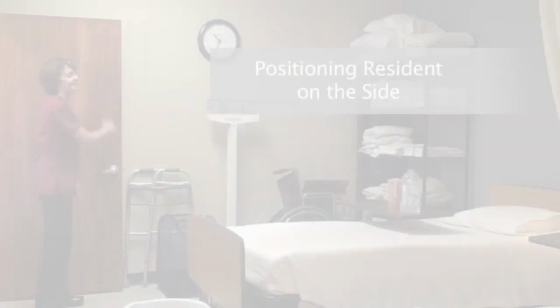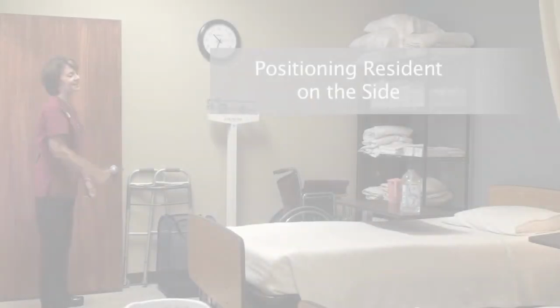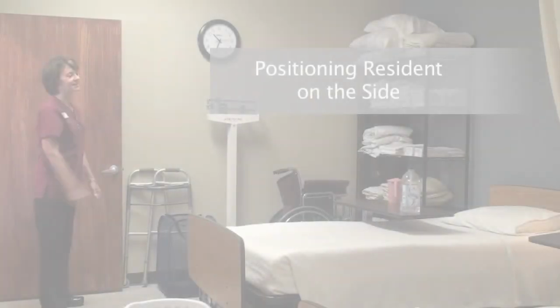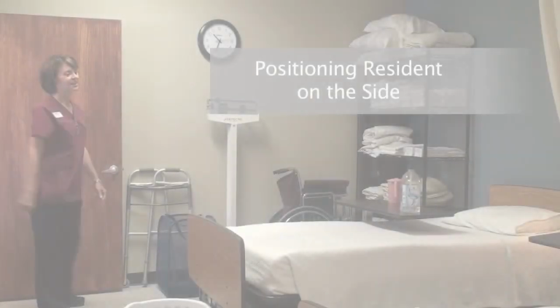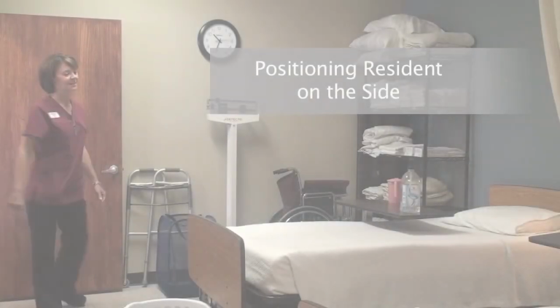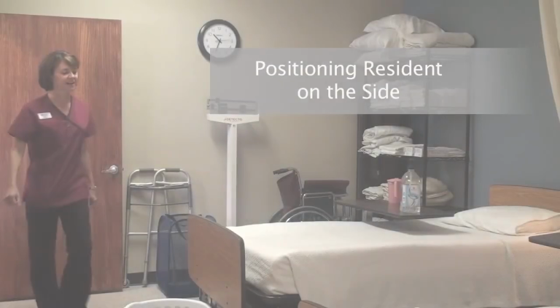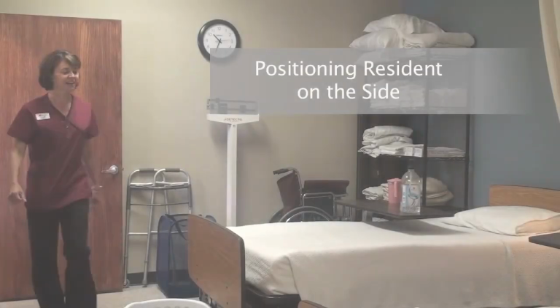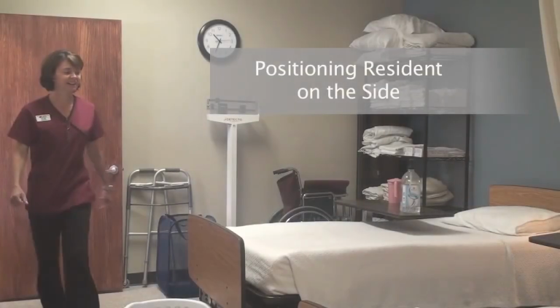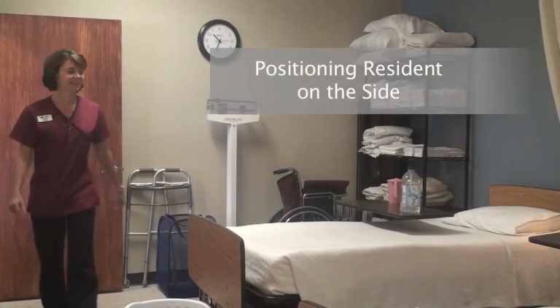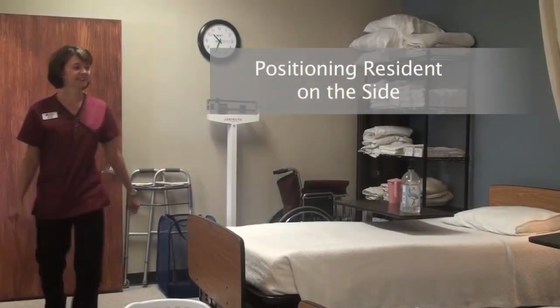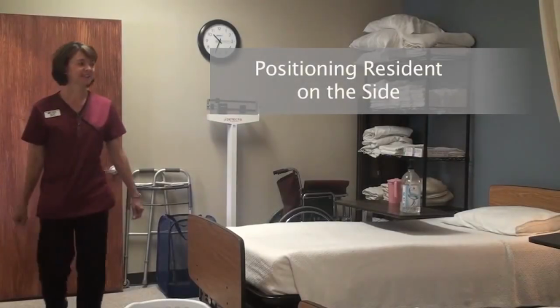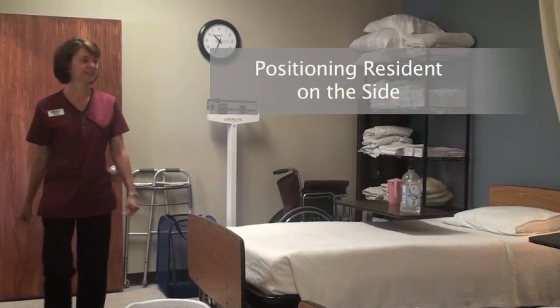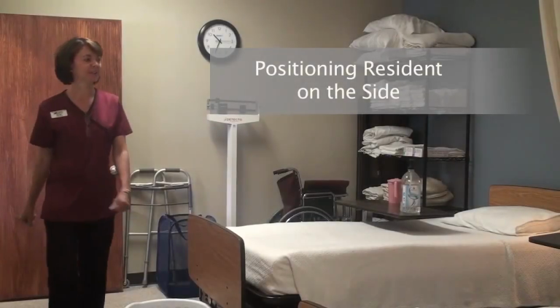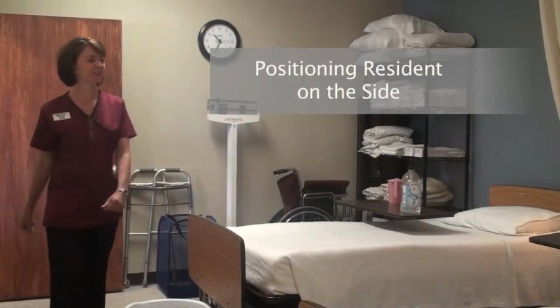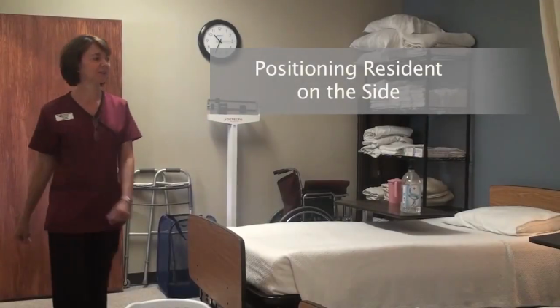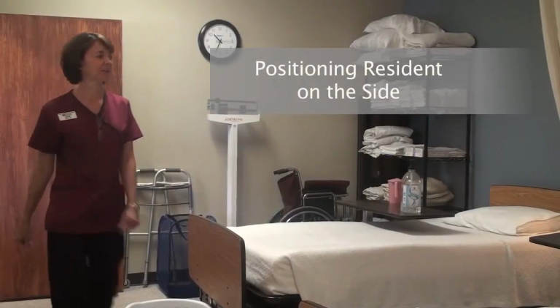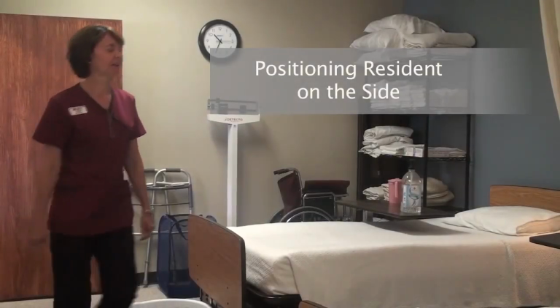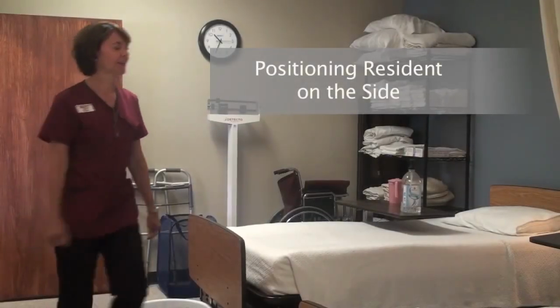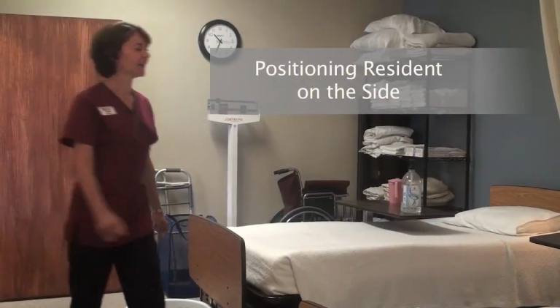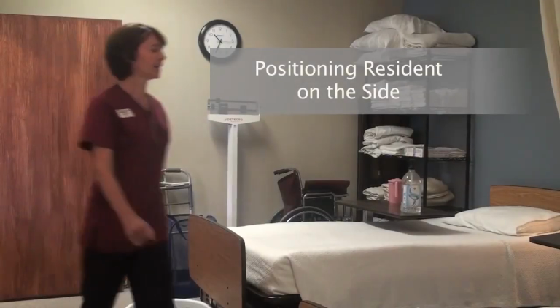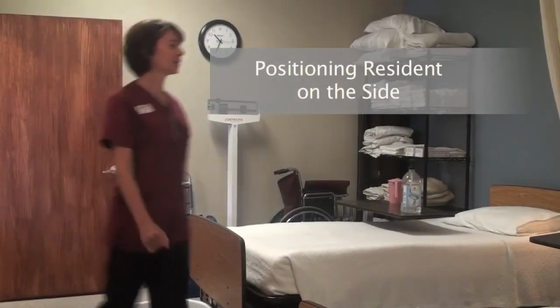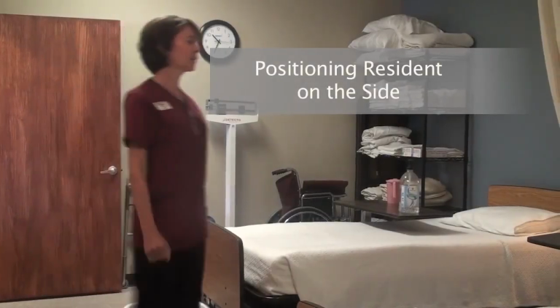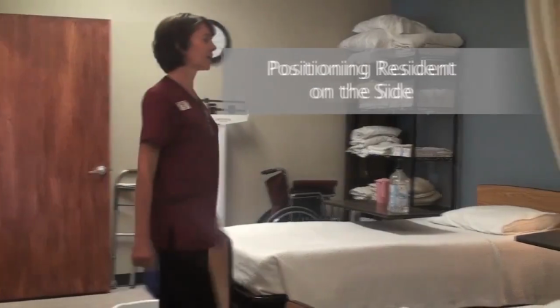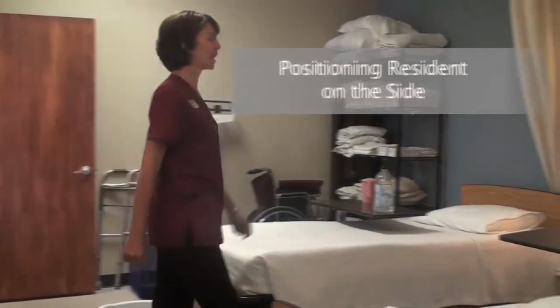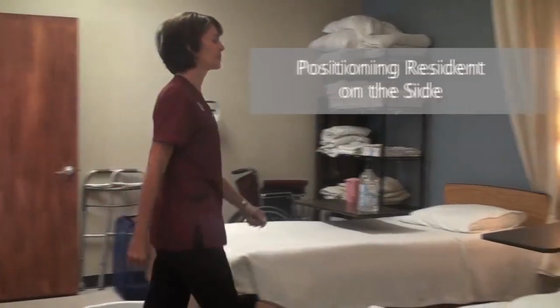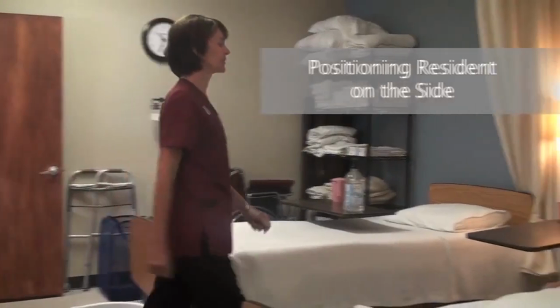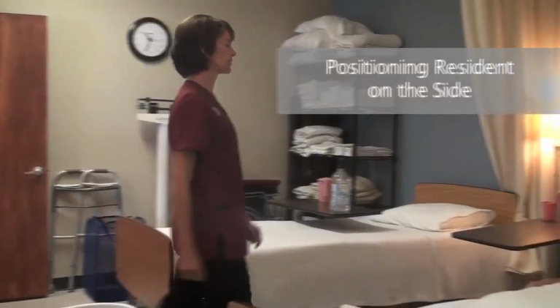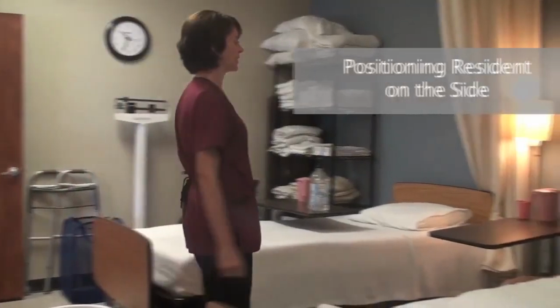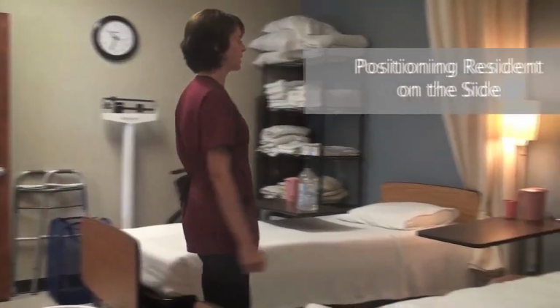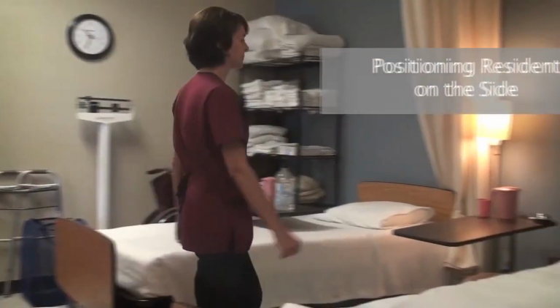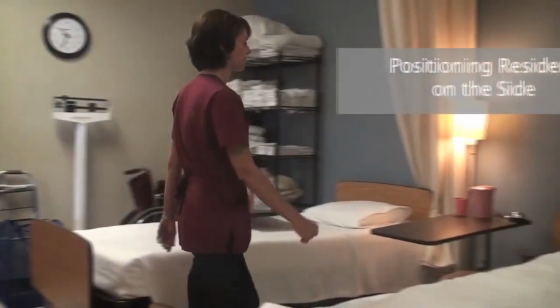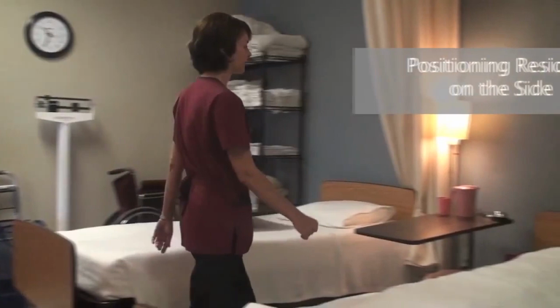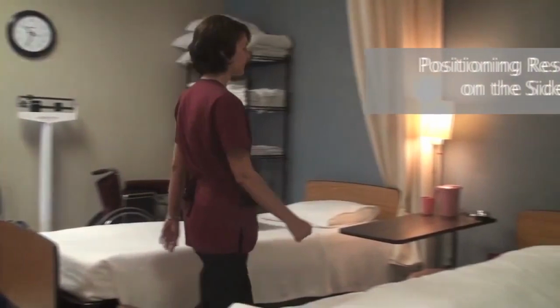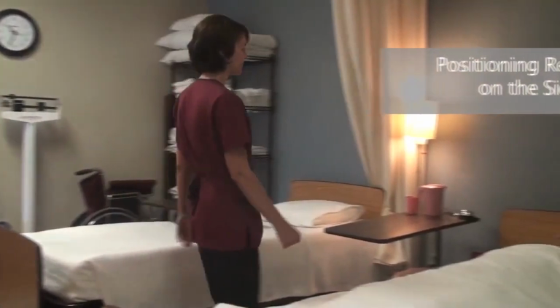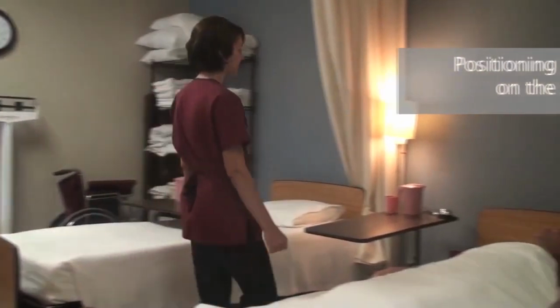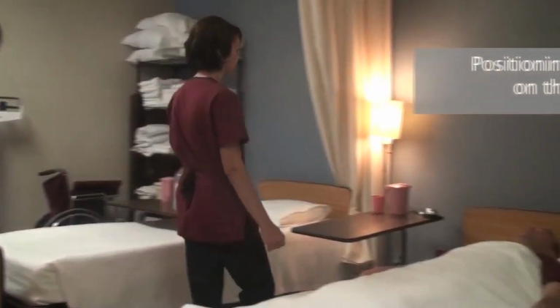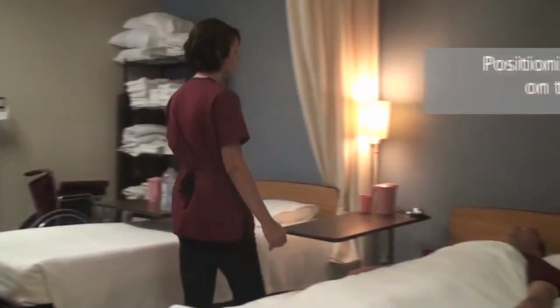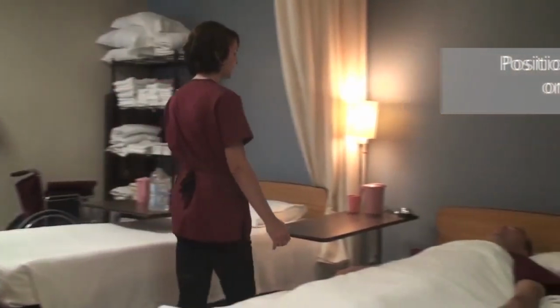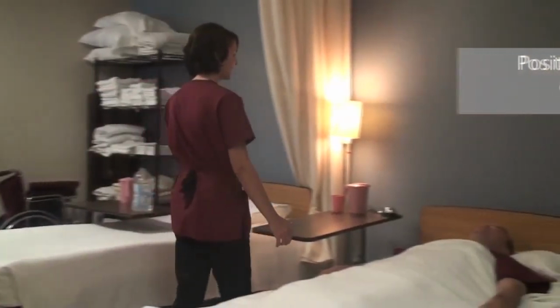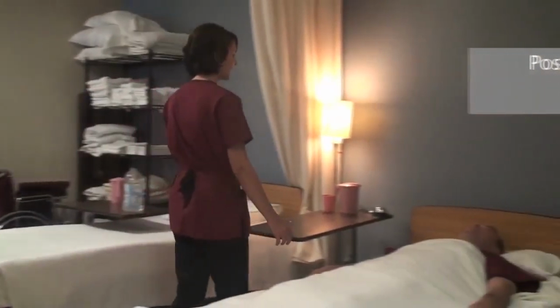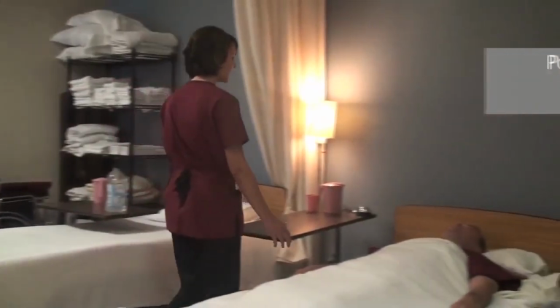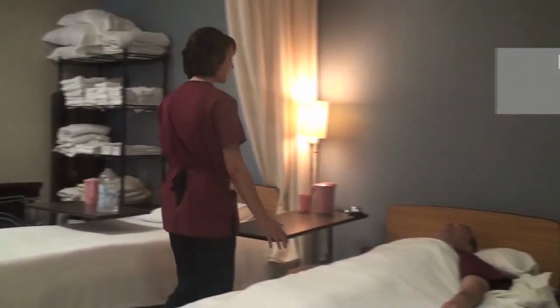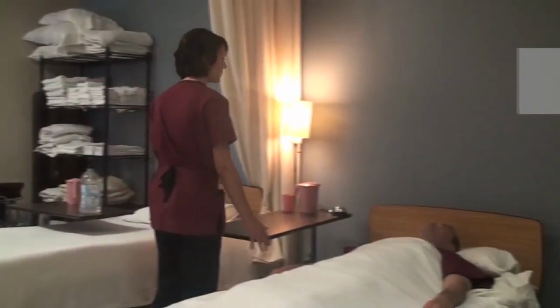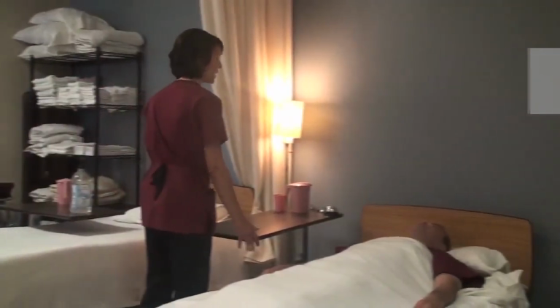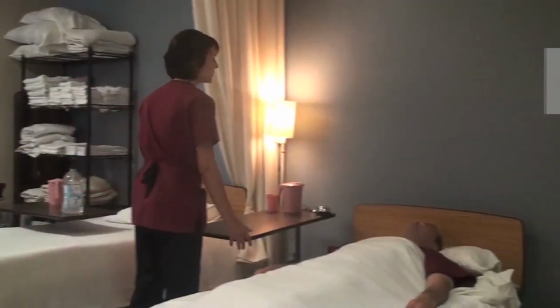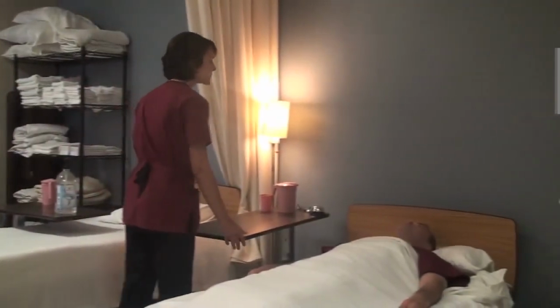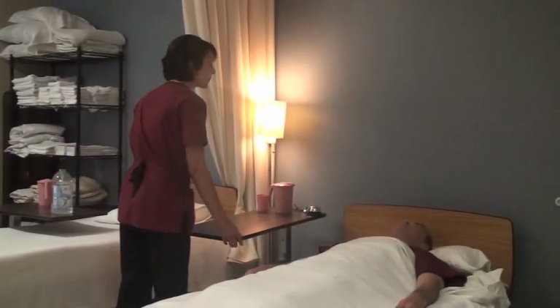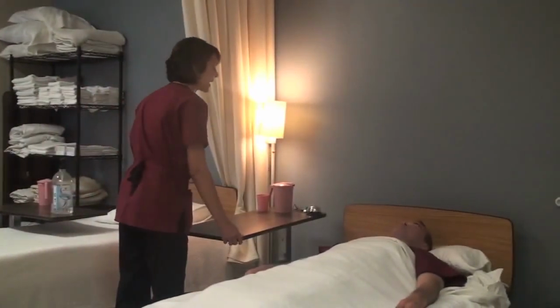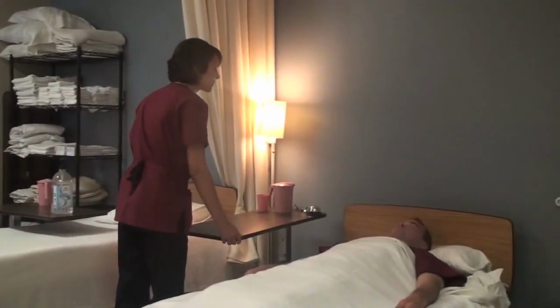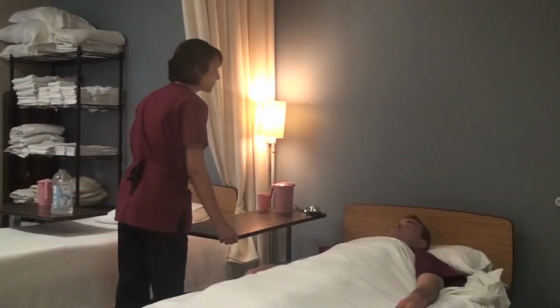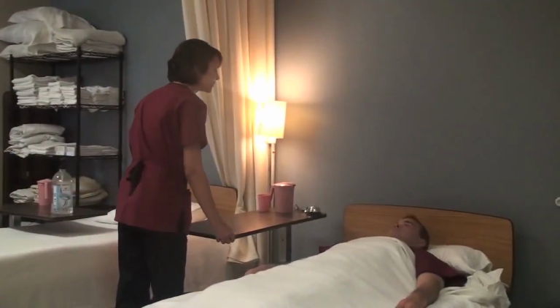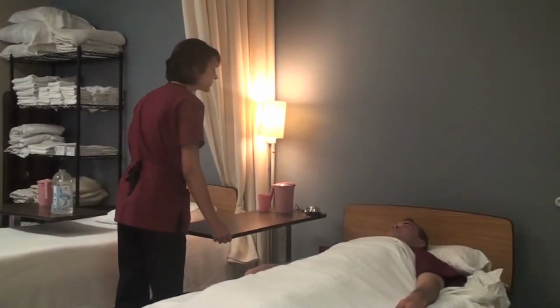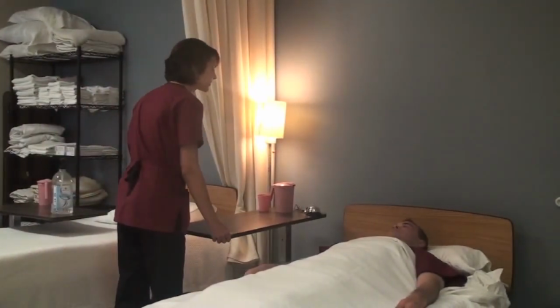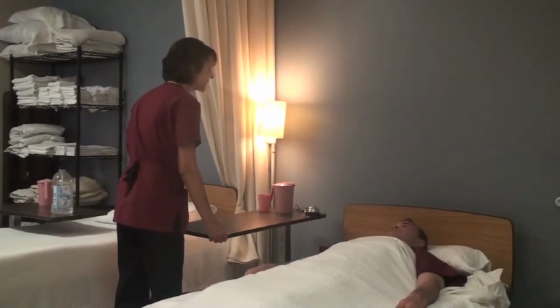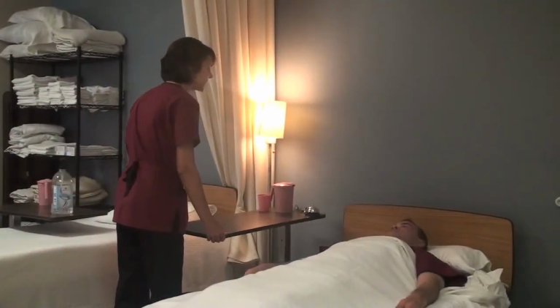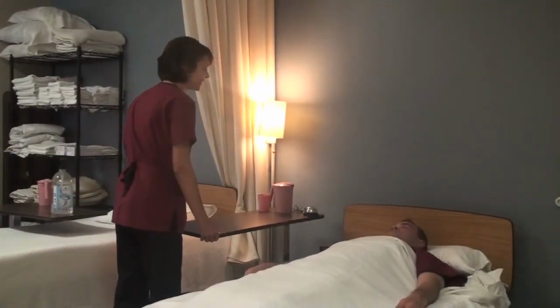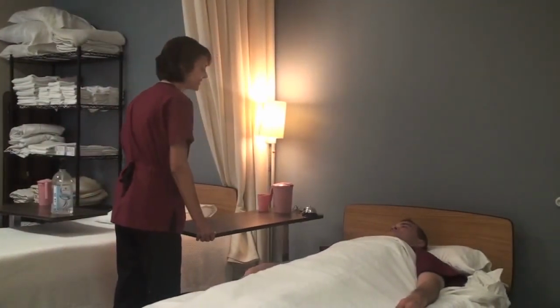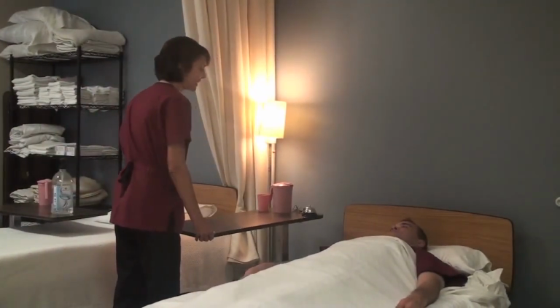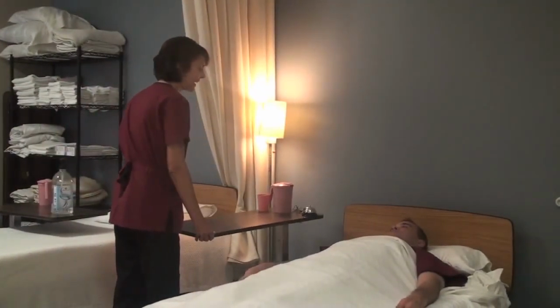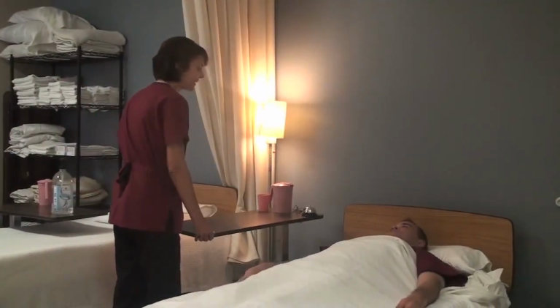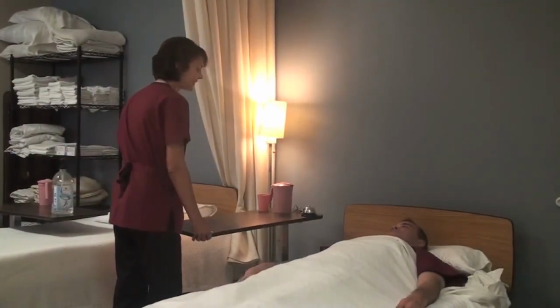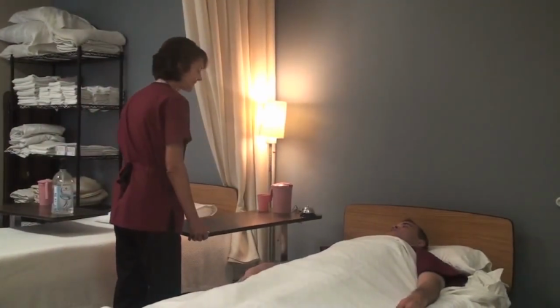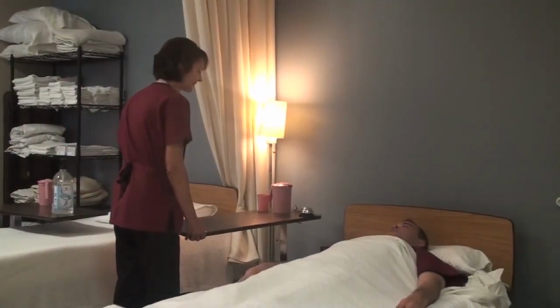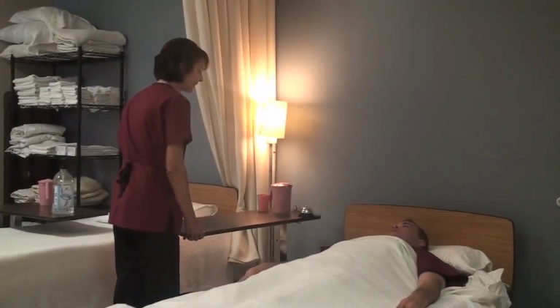Knock, knock, knock. Hello. Hello. Hi, Mr. Tim. Hi. Hi. My name is Pat. I'm going to be your CNA today. Okay.